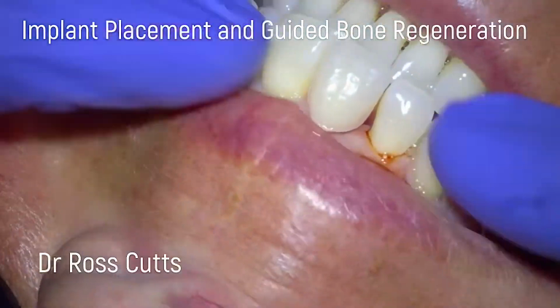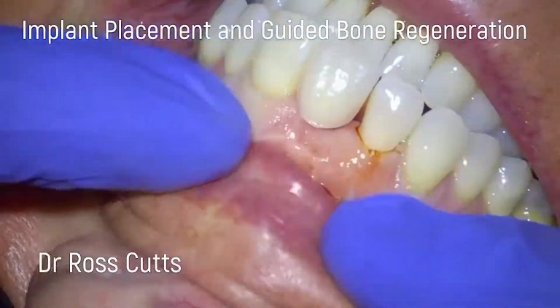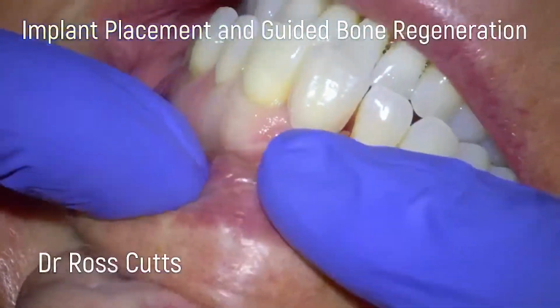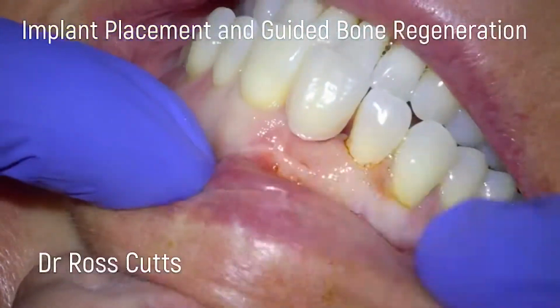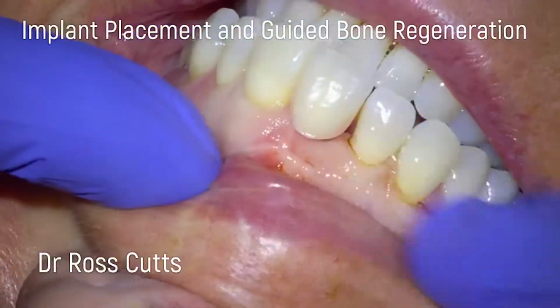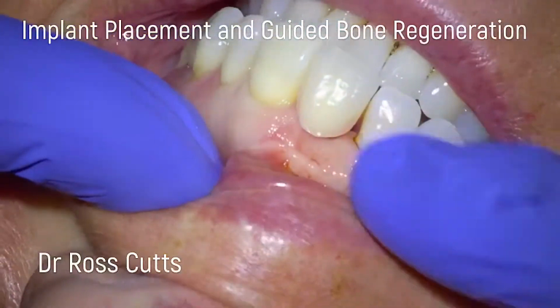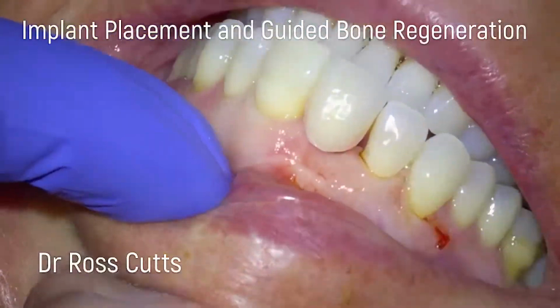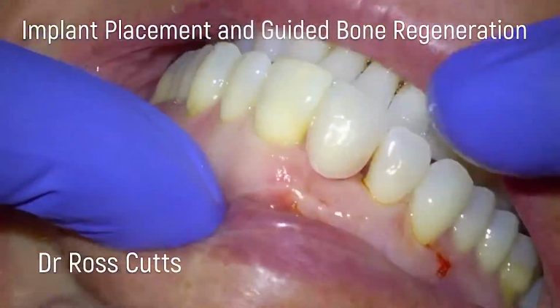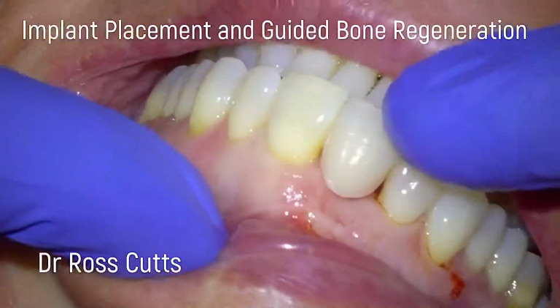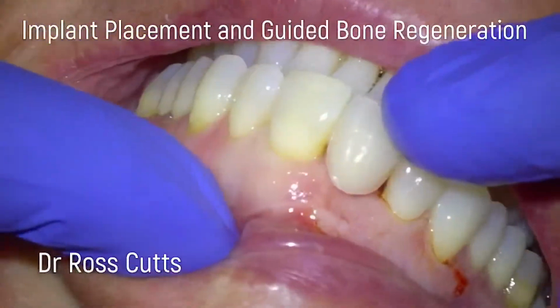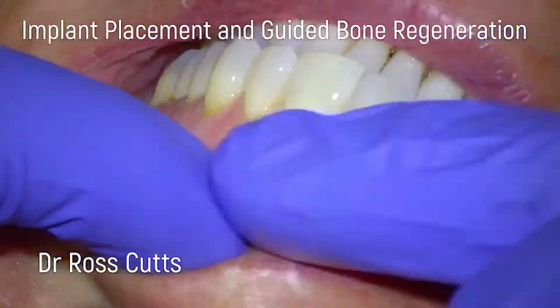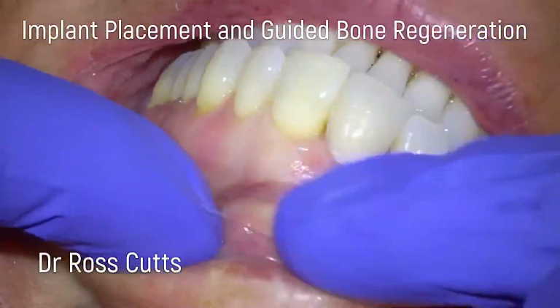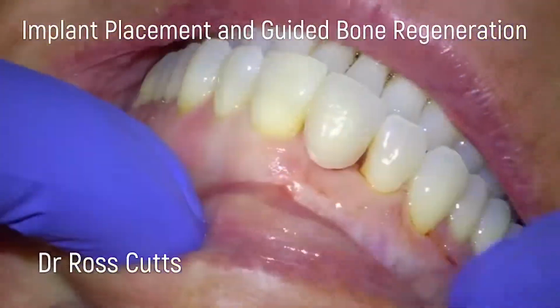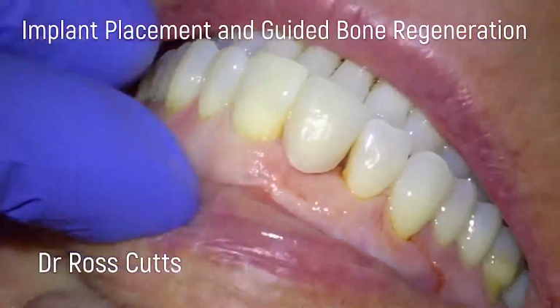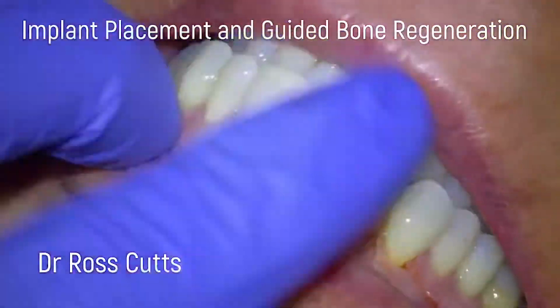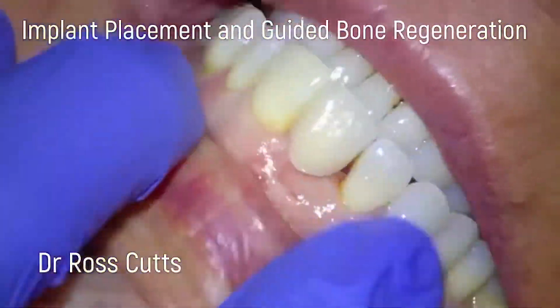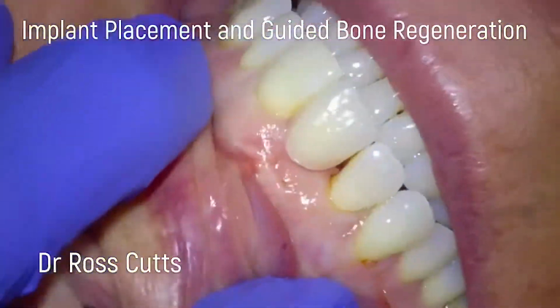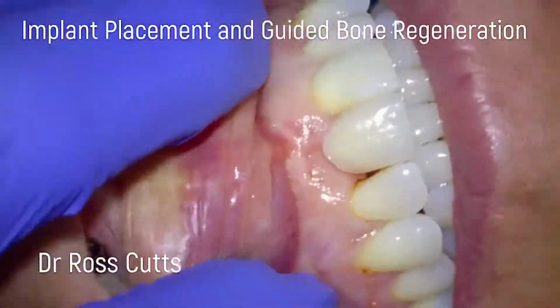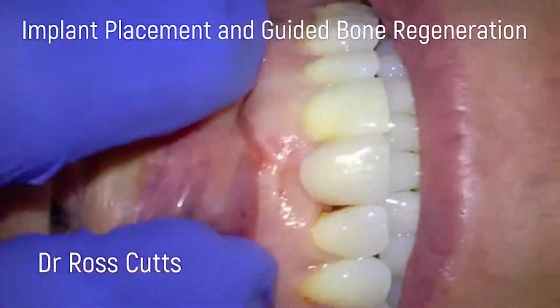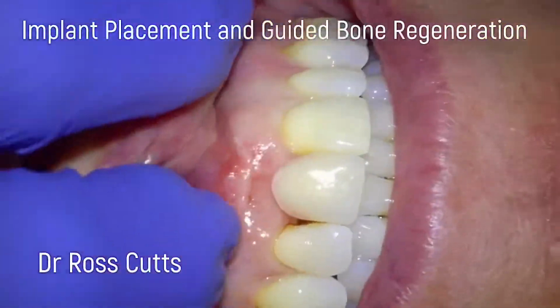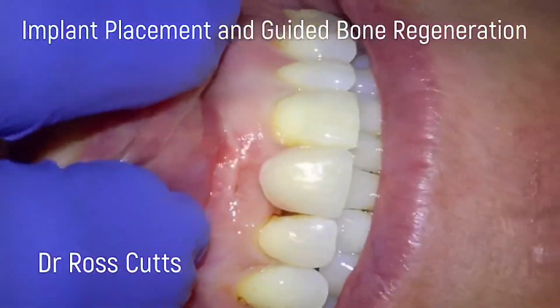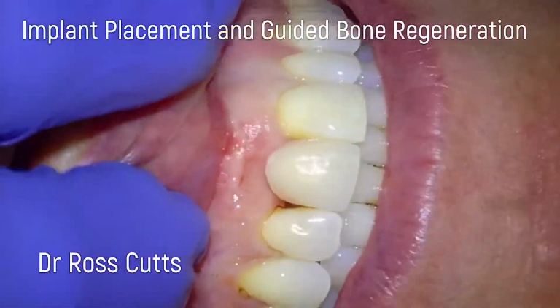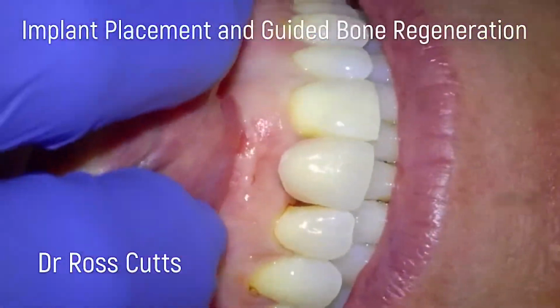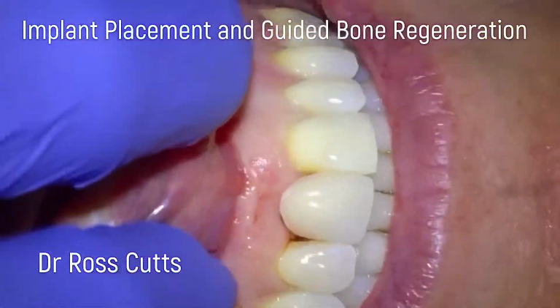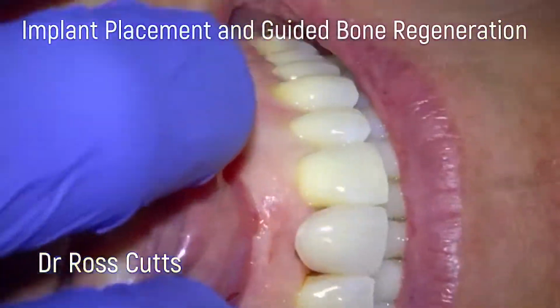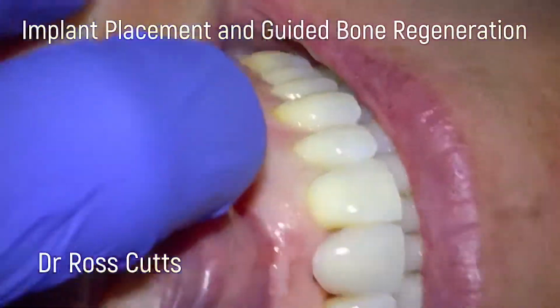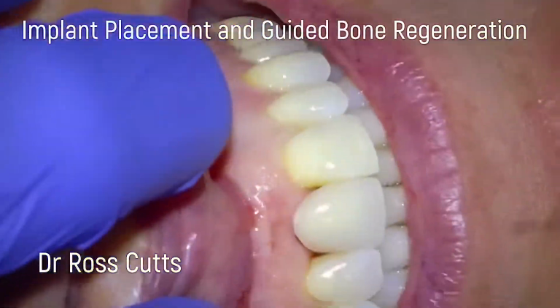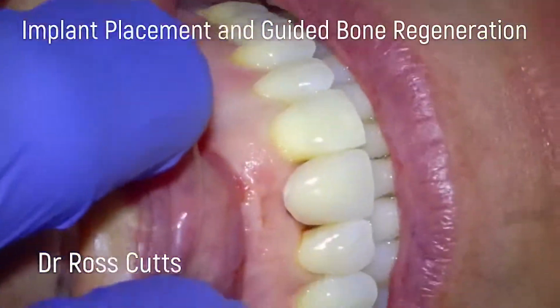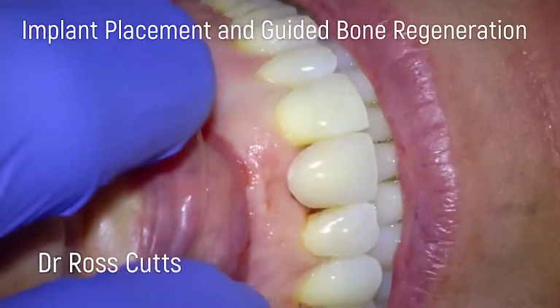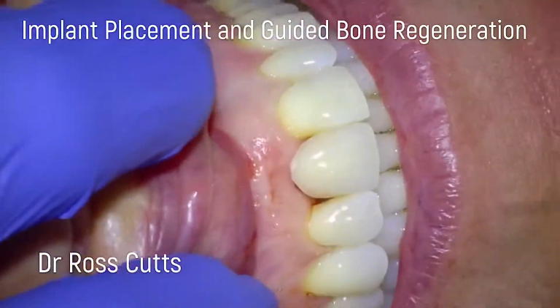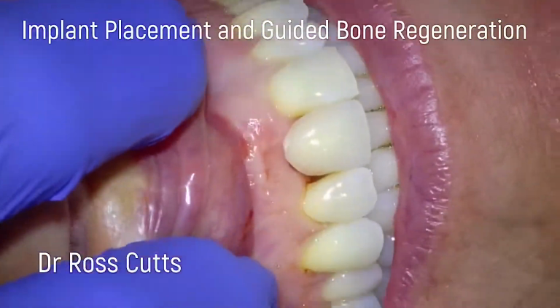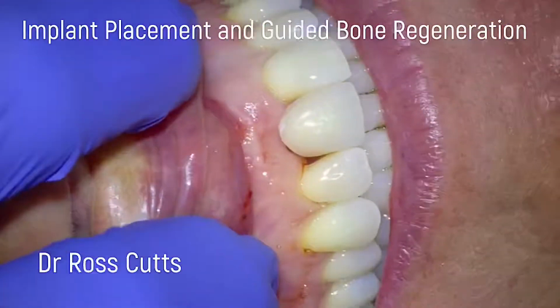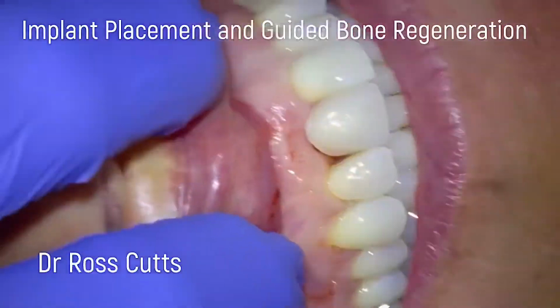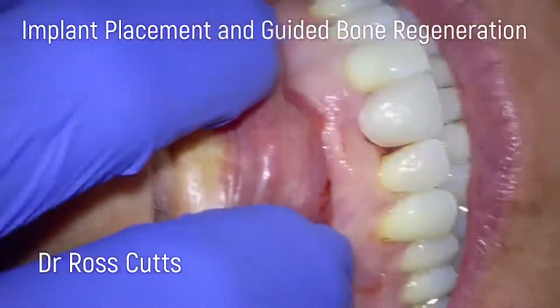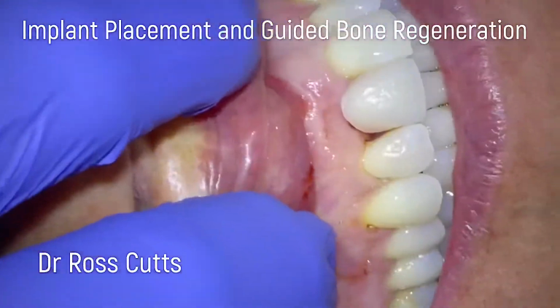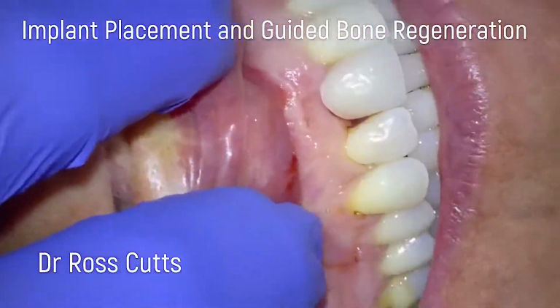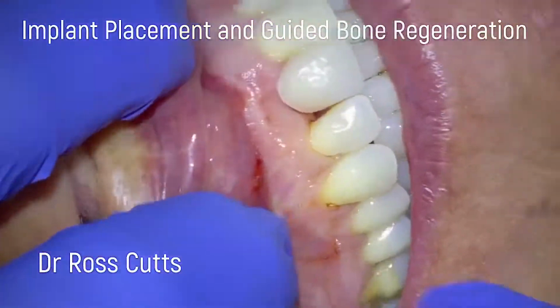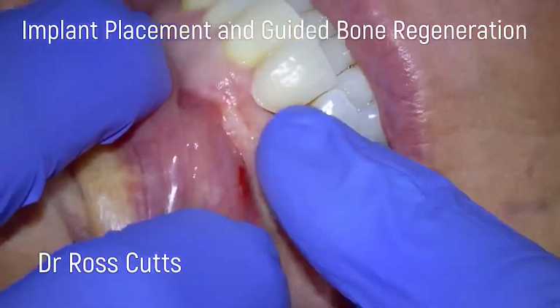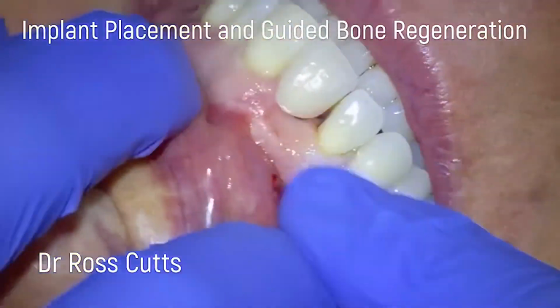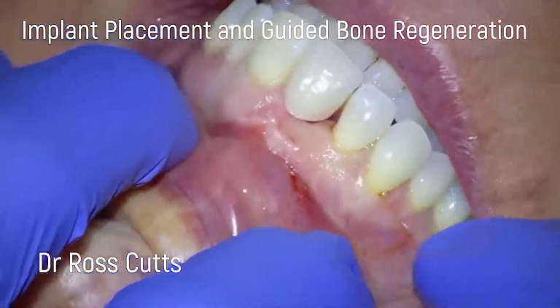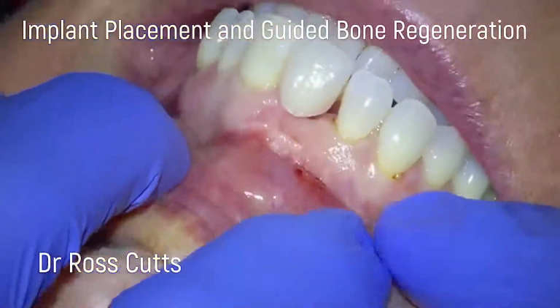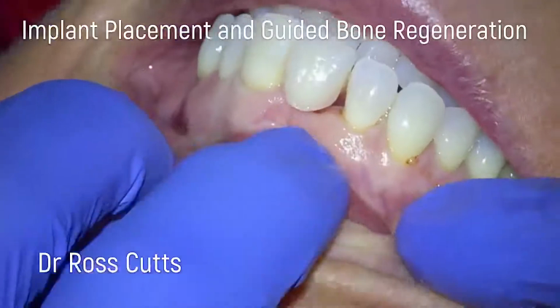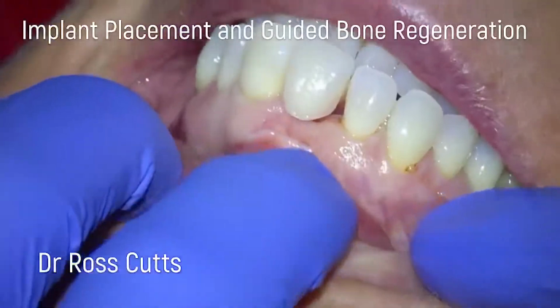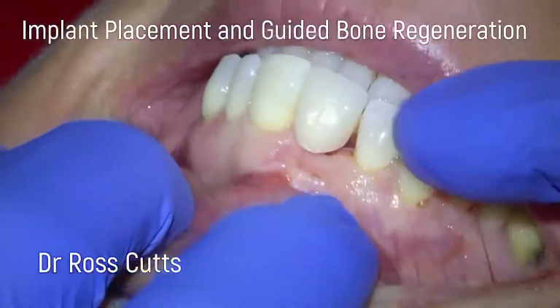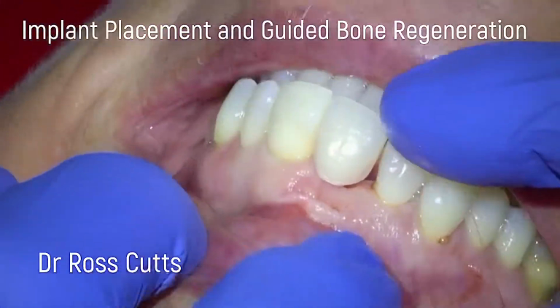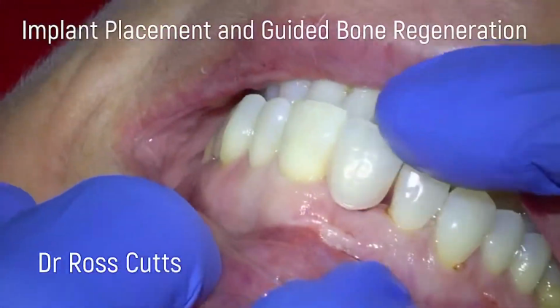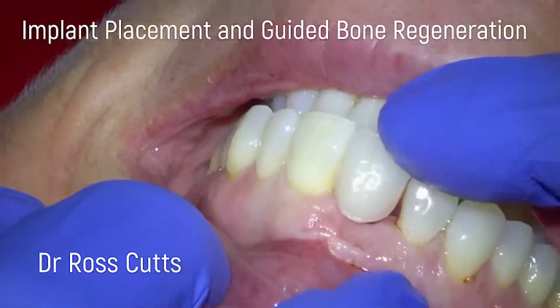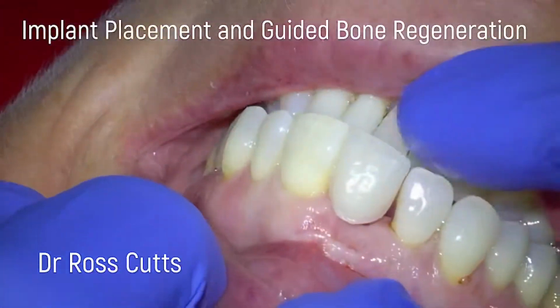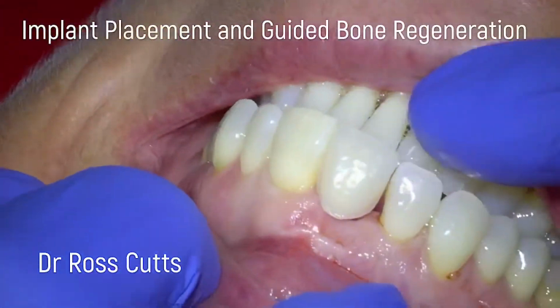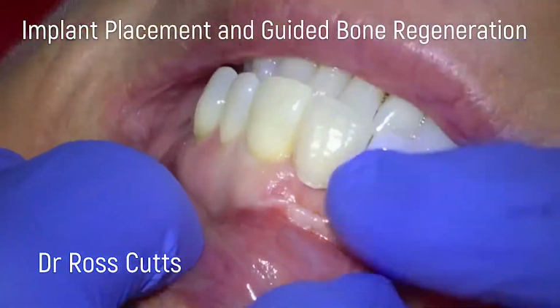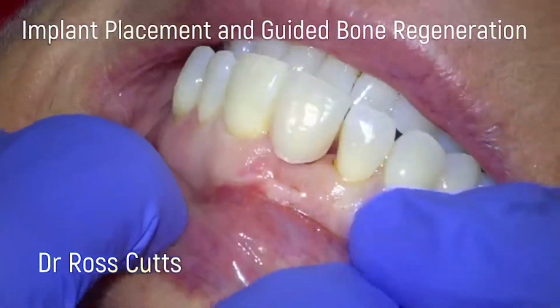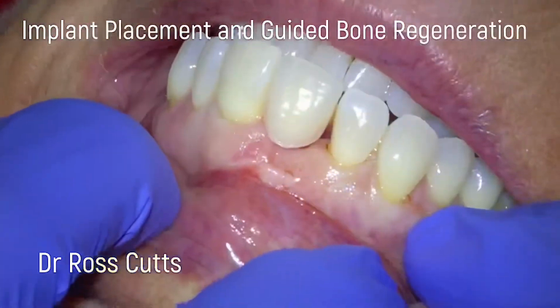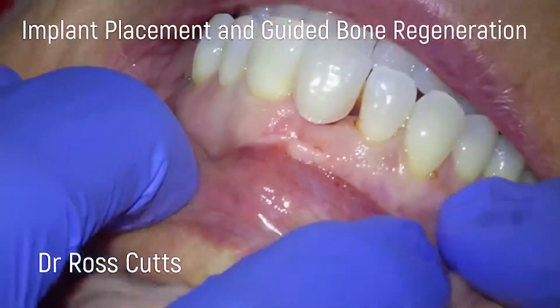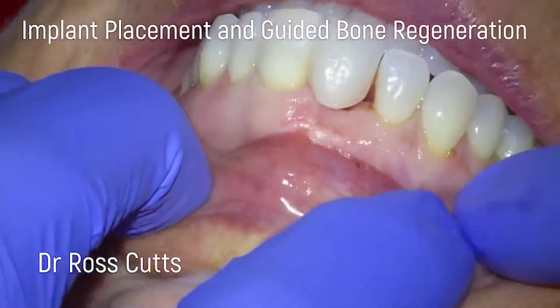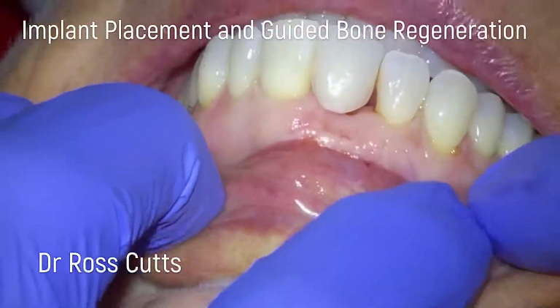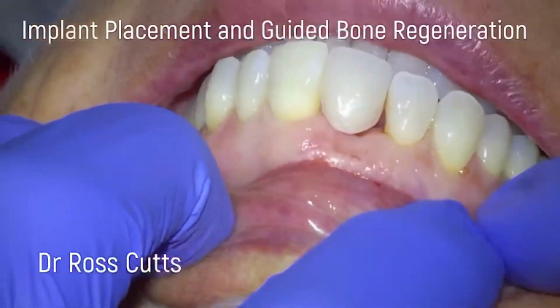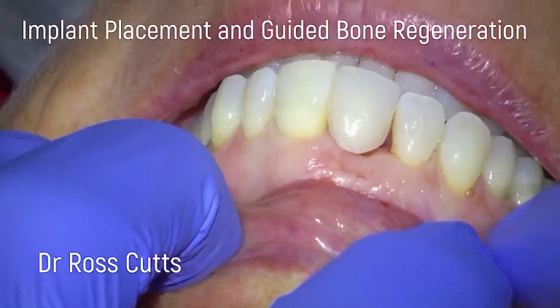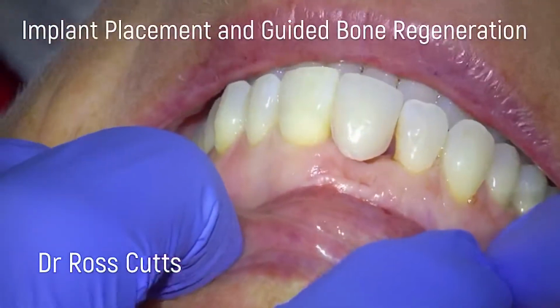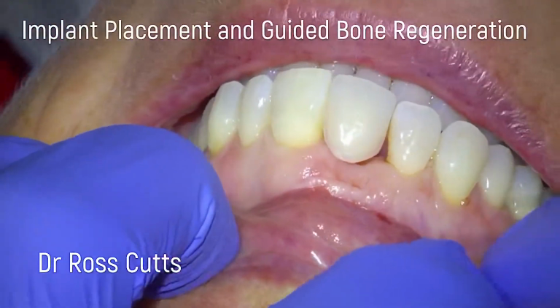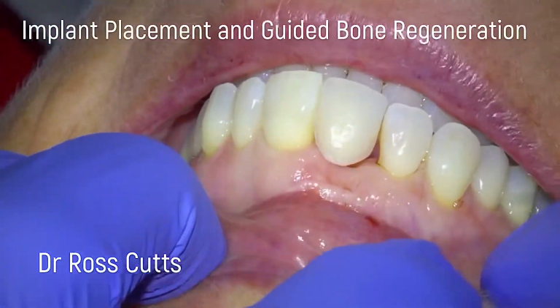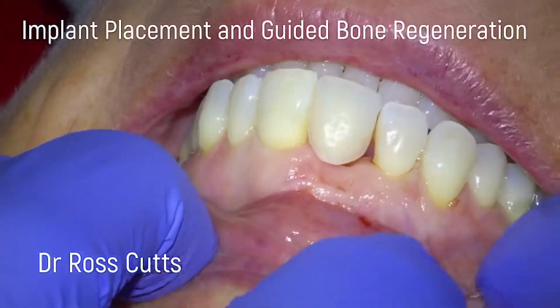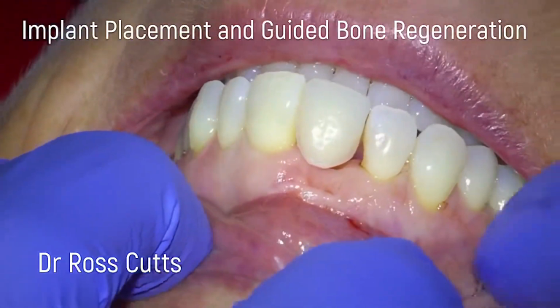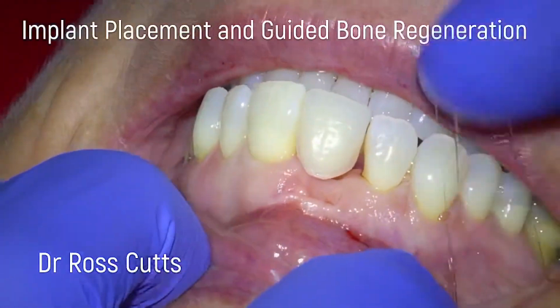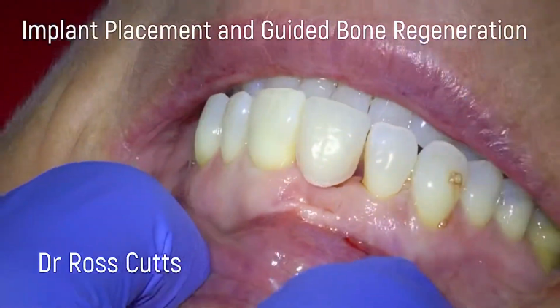Hi, my name is Dr. Ross Cutts and you're watching my video on placing a Straumann BLT implant with guided bone regeneration.